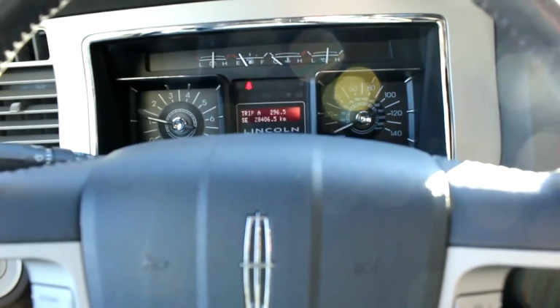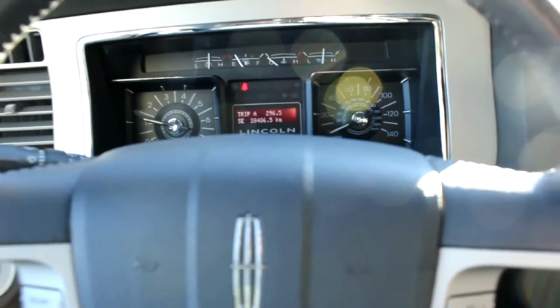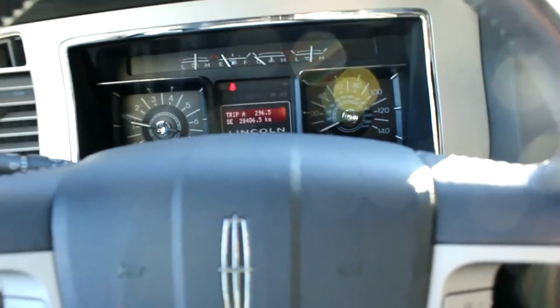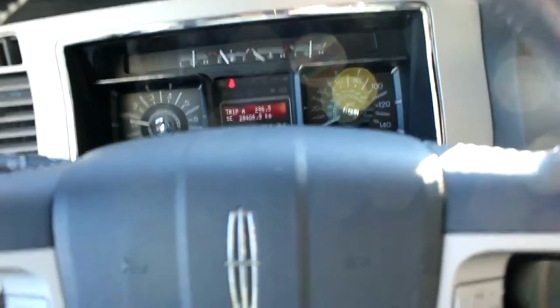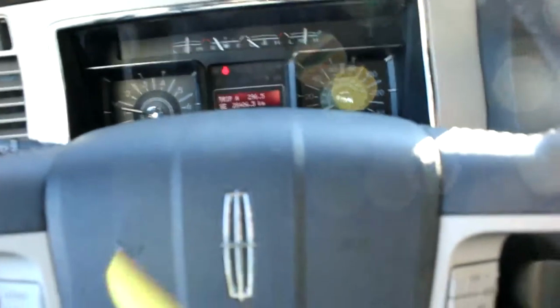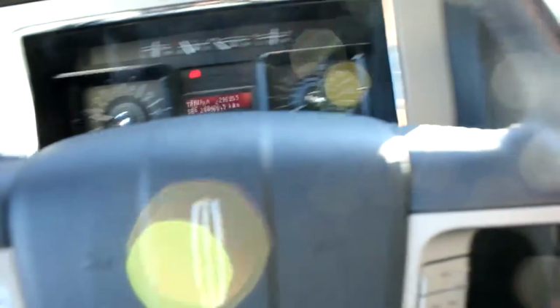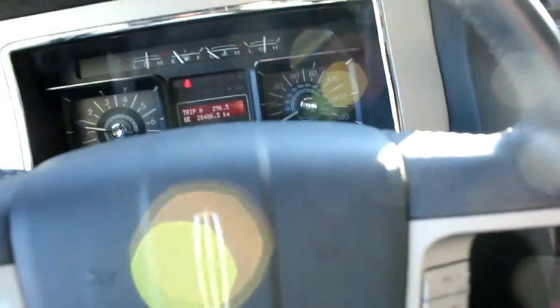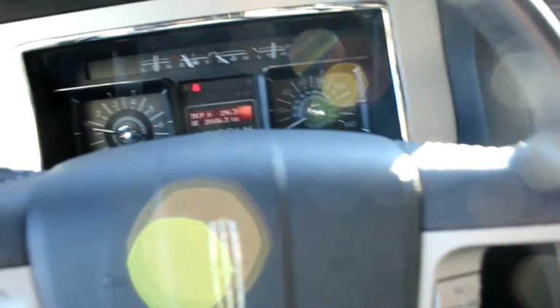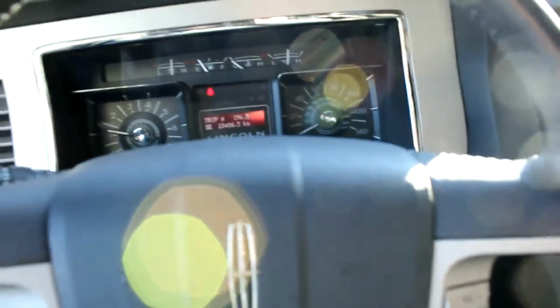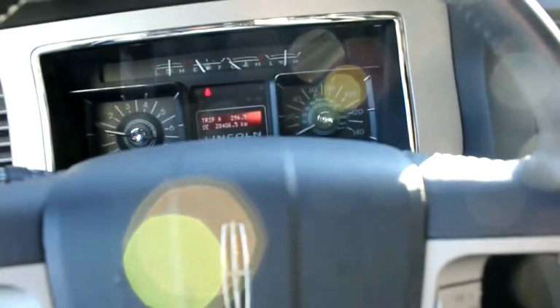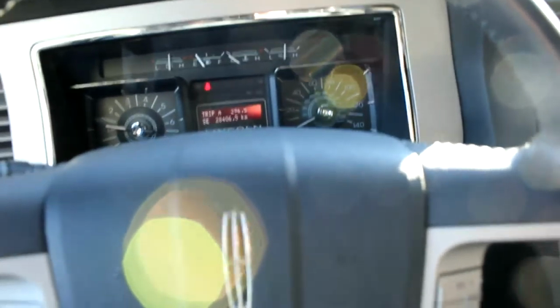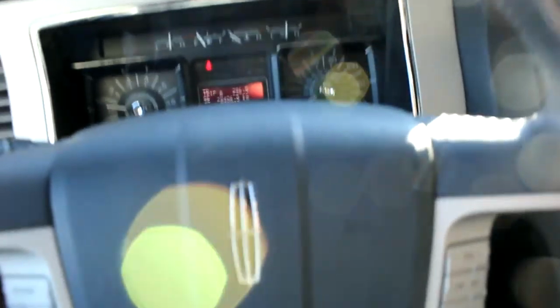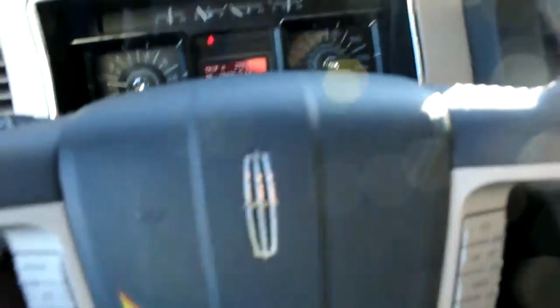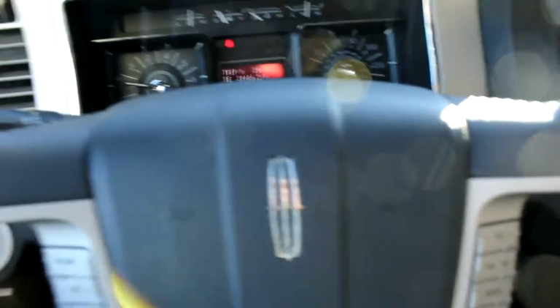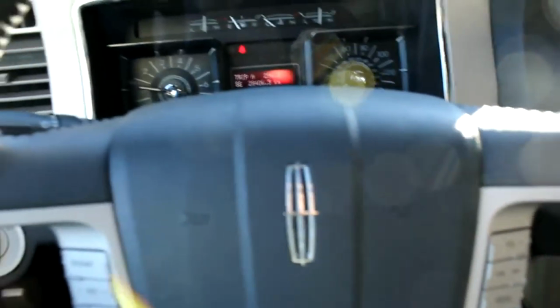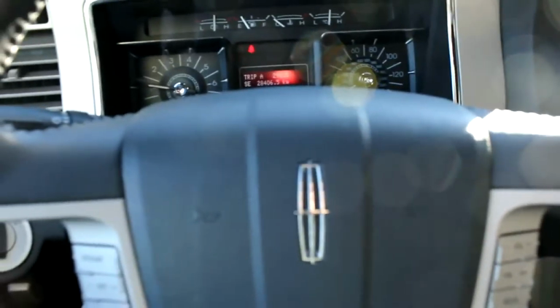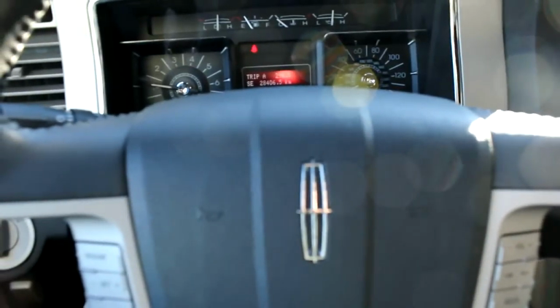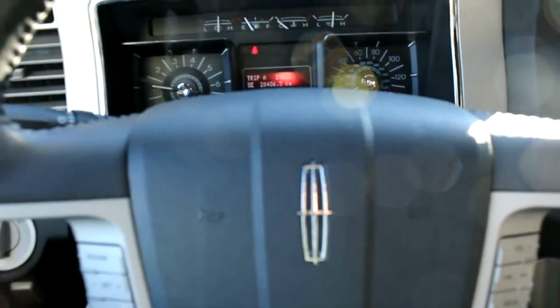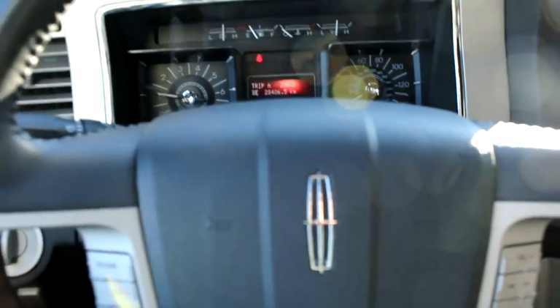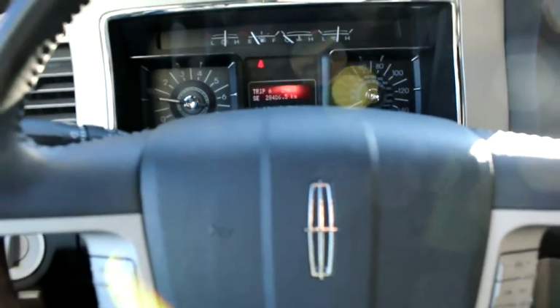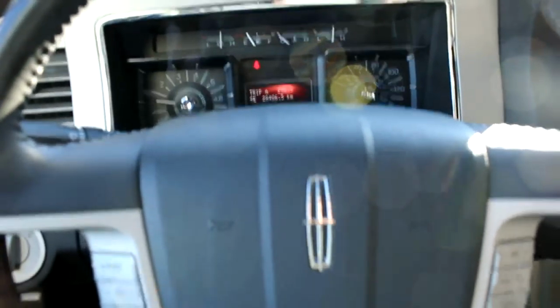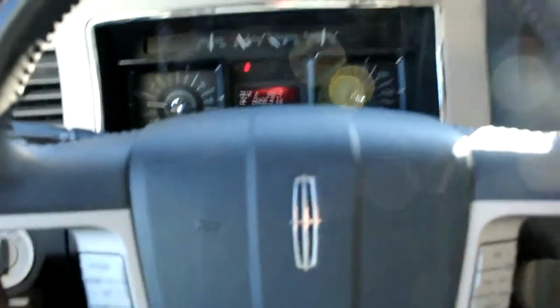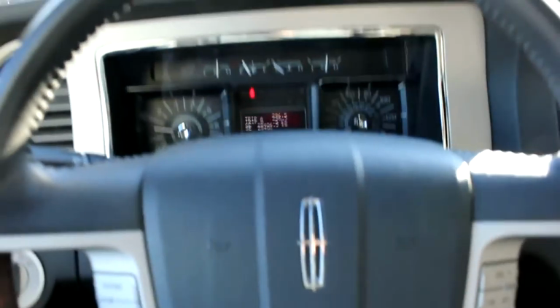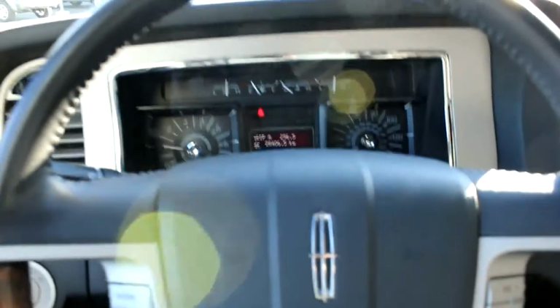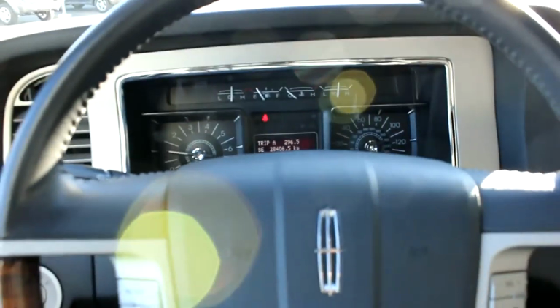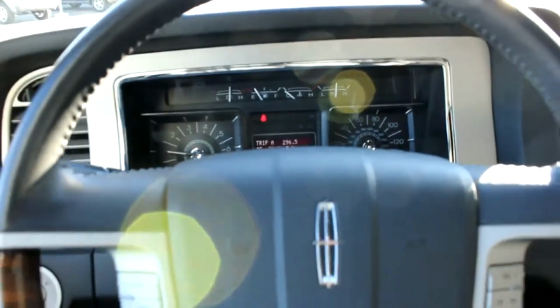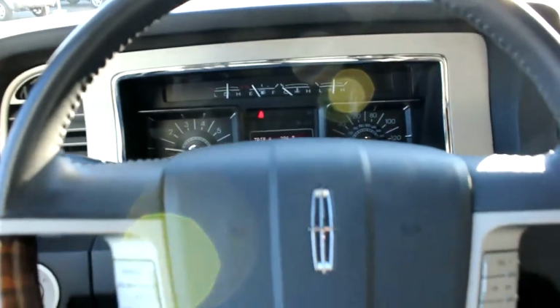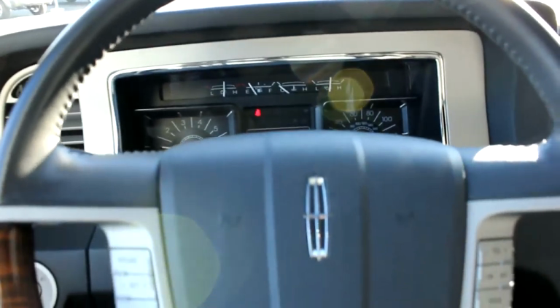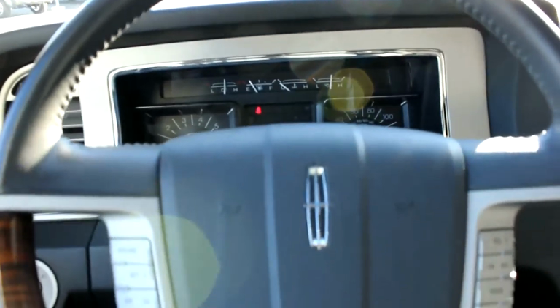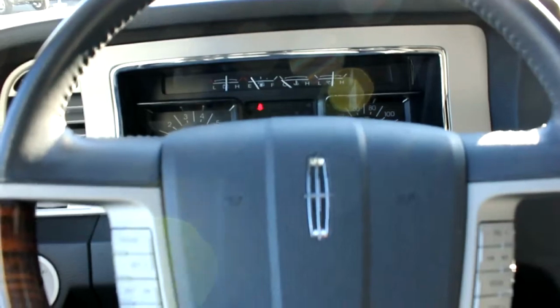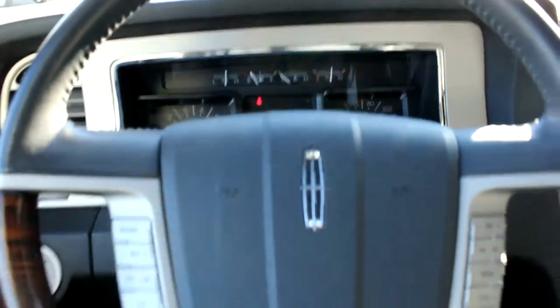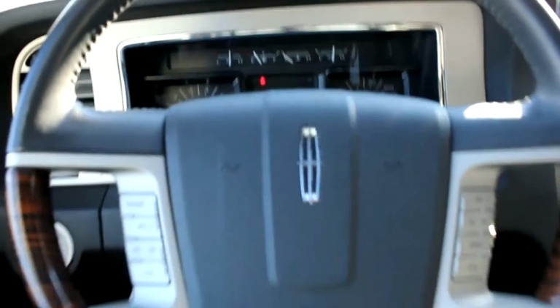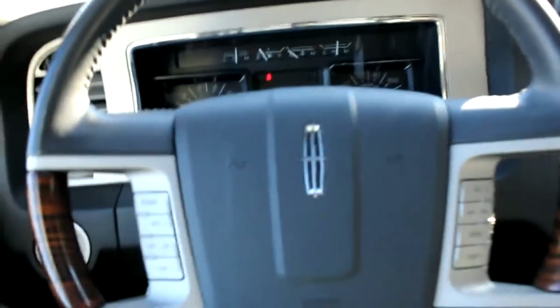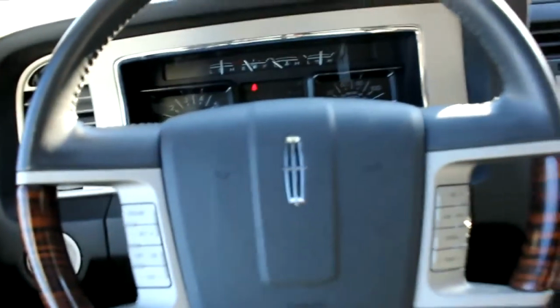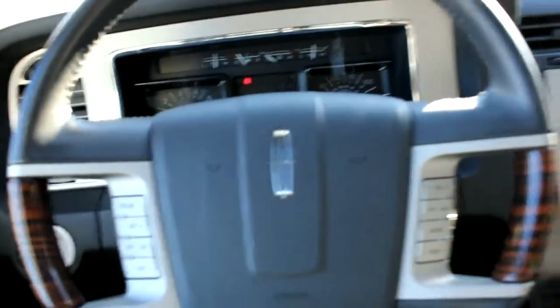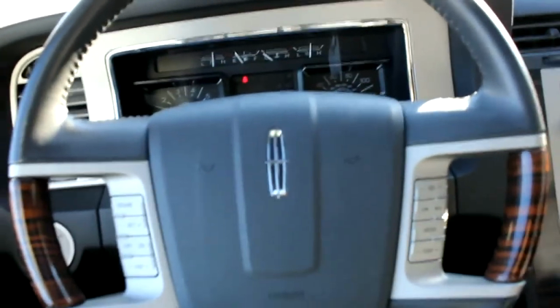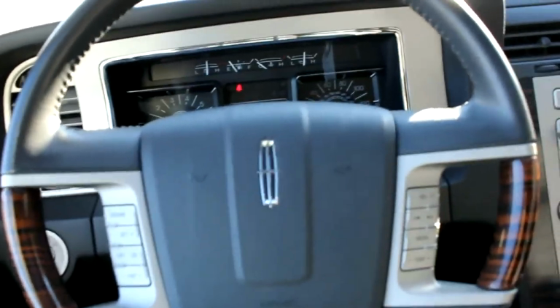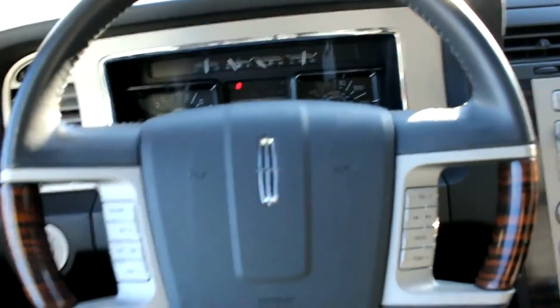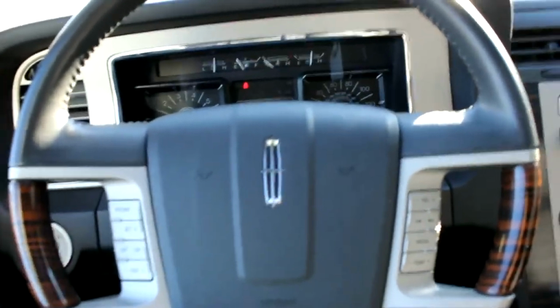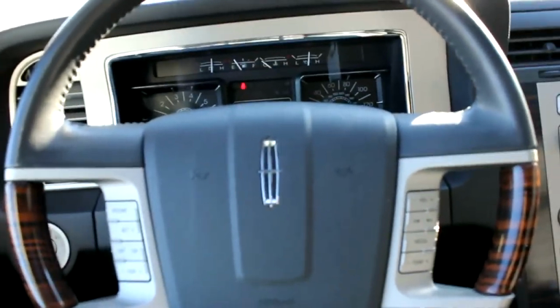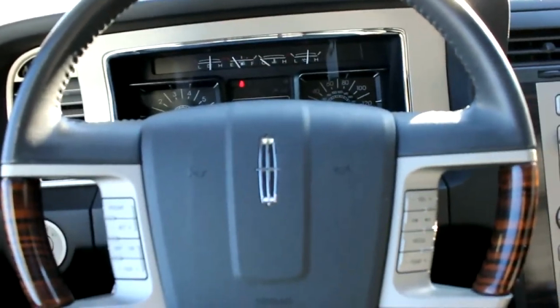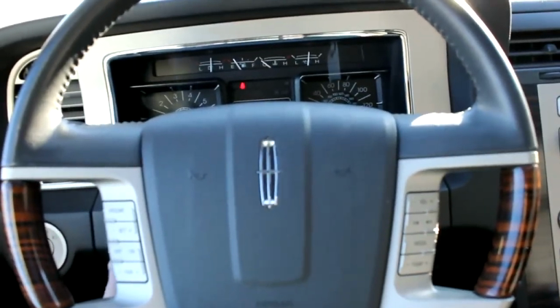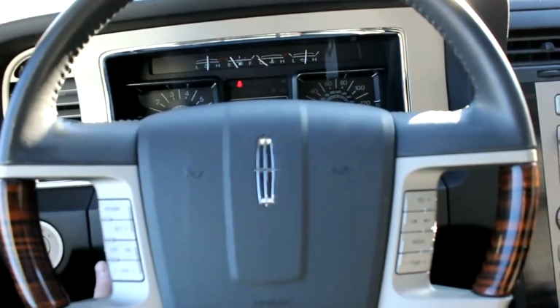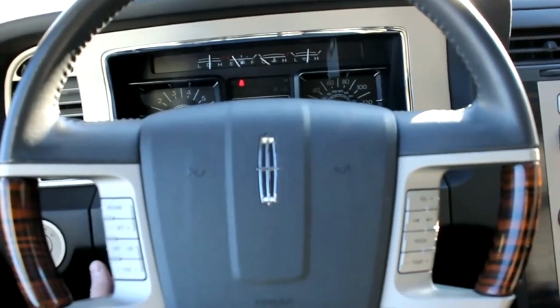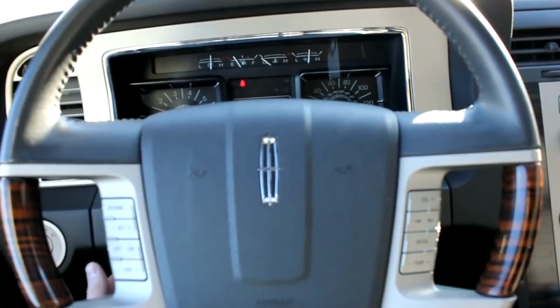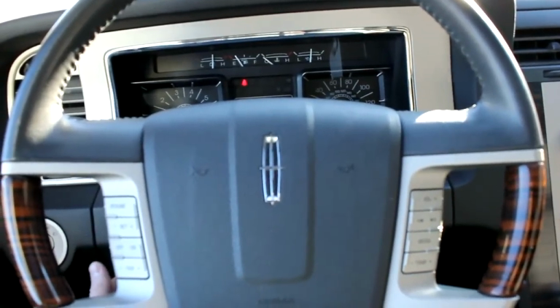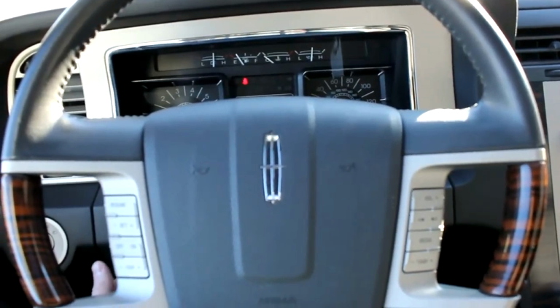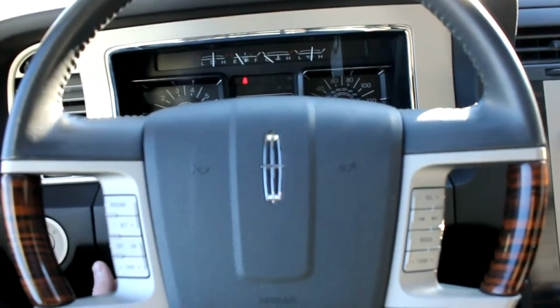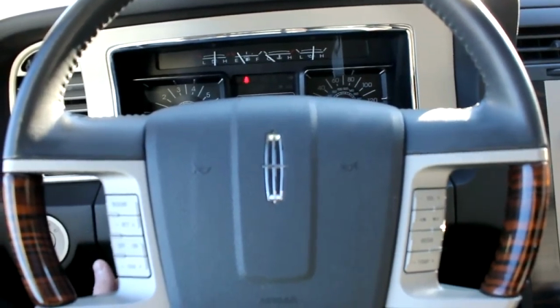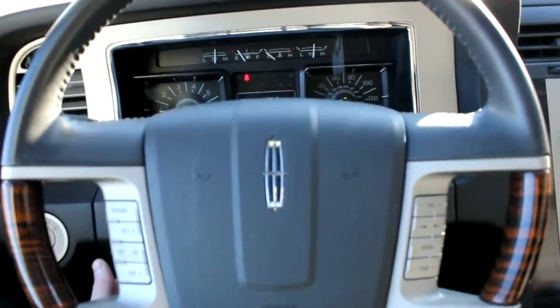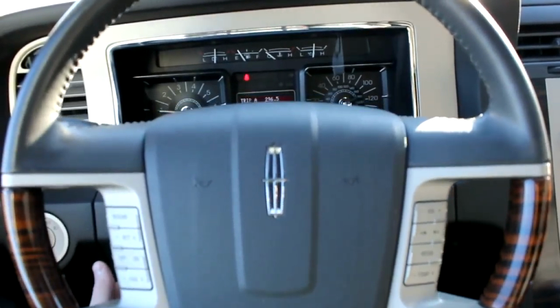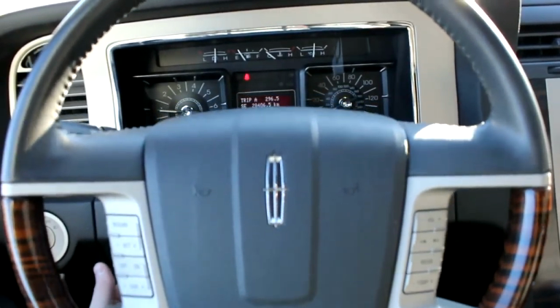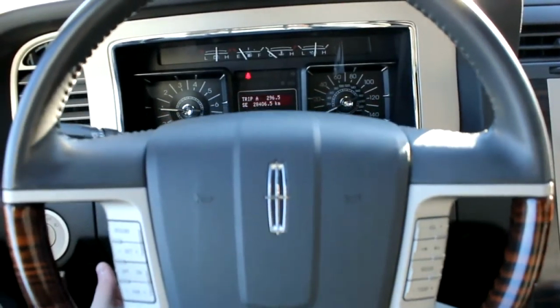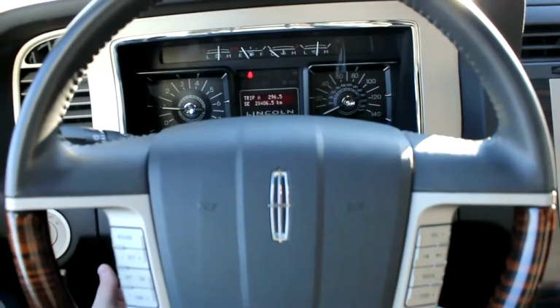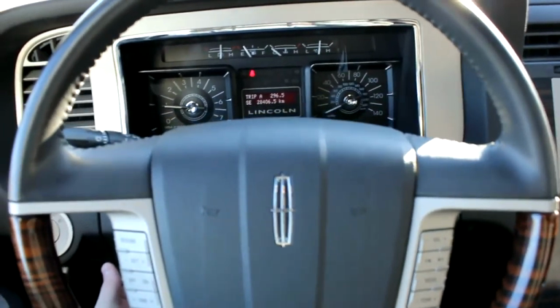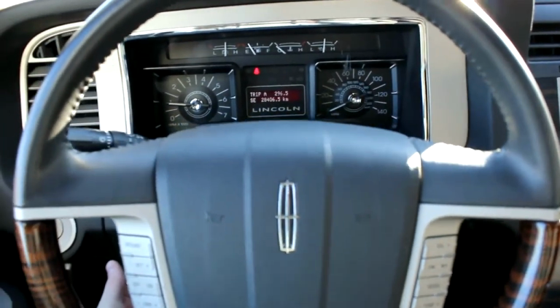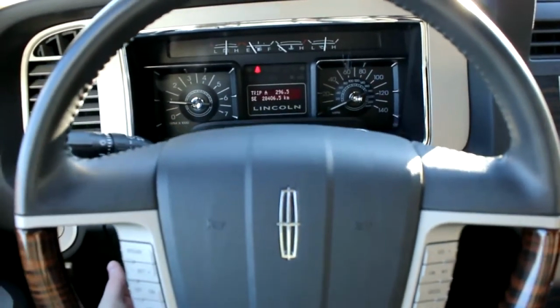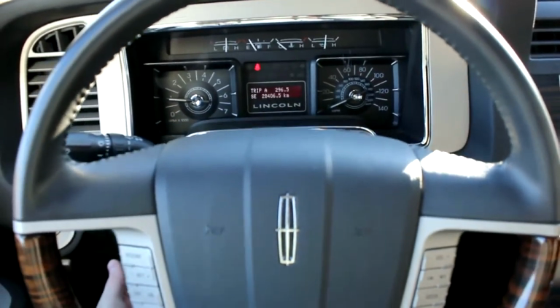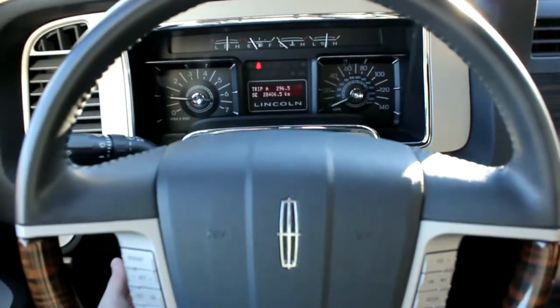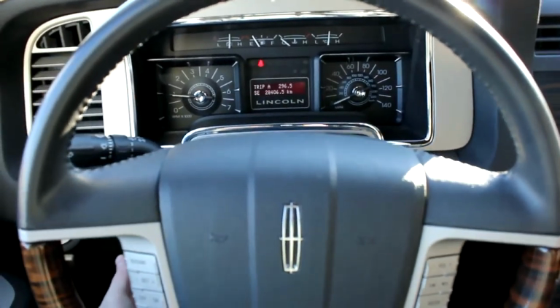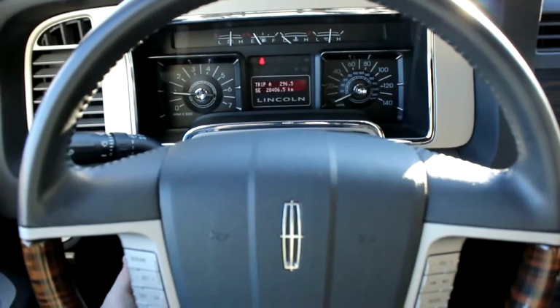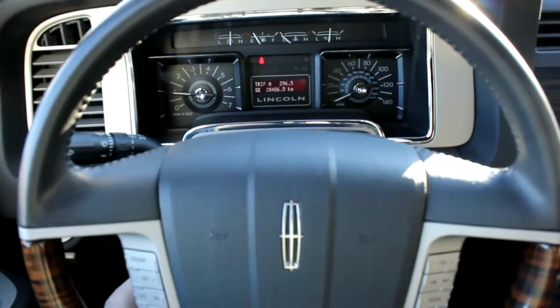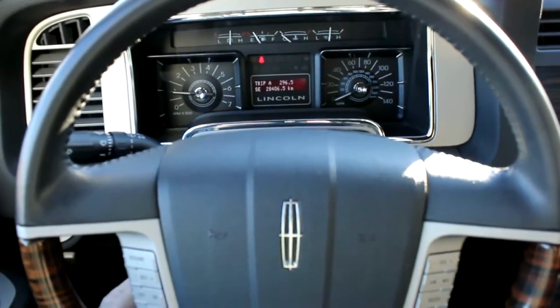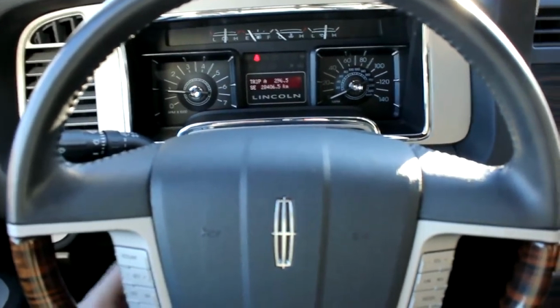One other nice thing with the Lincolns — I'm sure you're aware — but this steering wheel tilts all by itself, it's all power tilting.